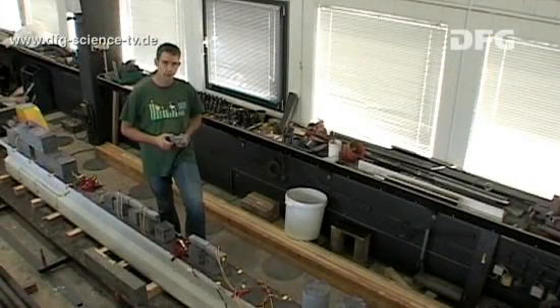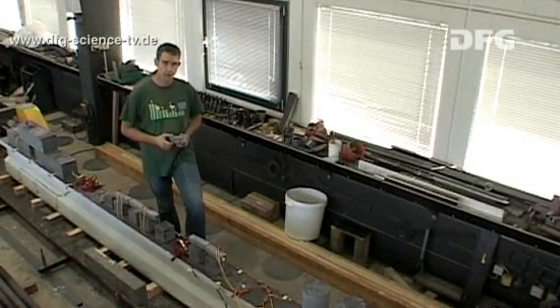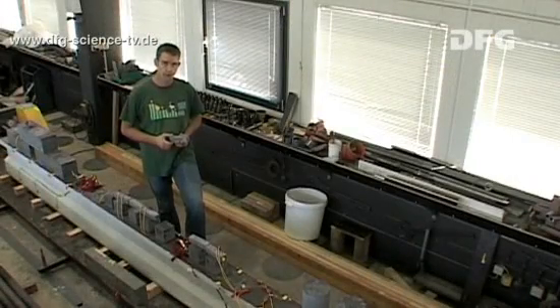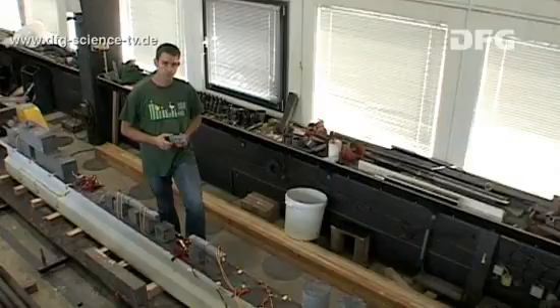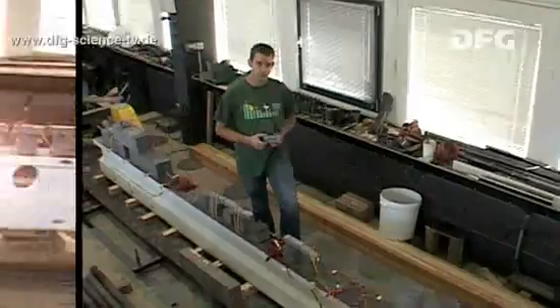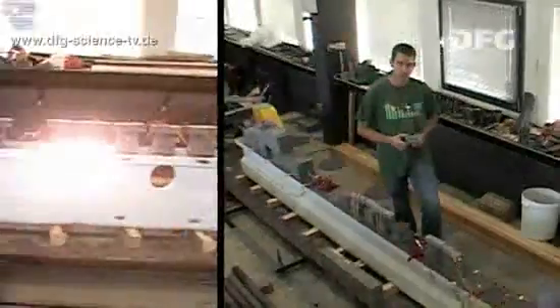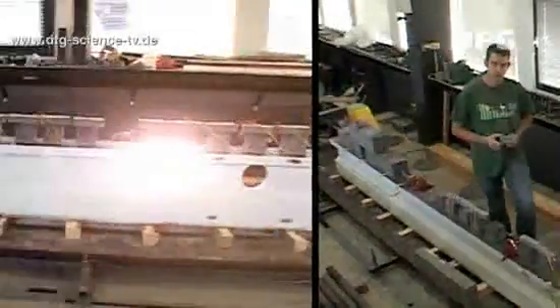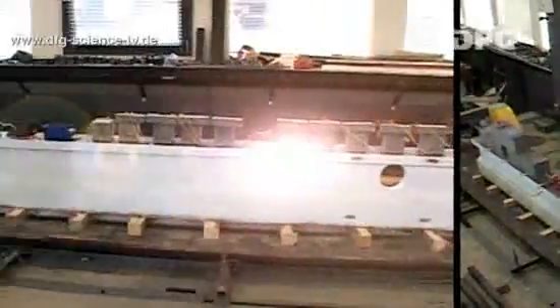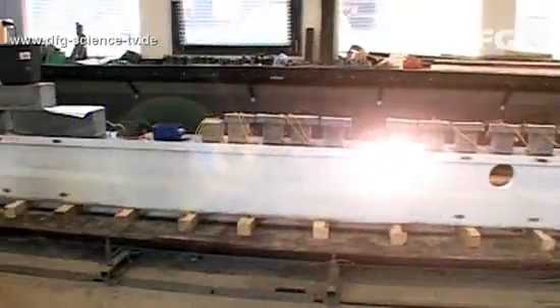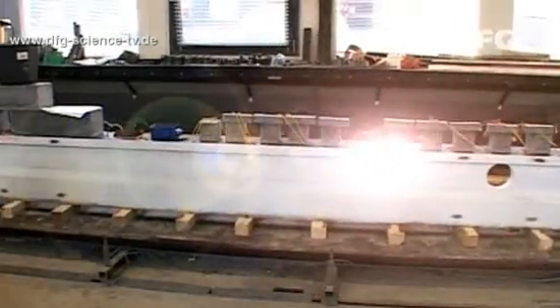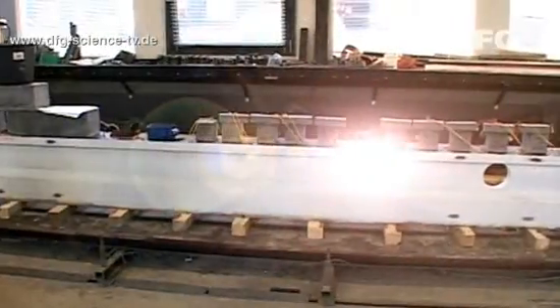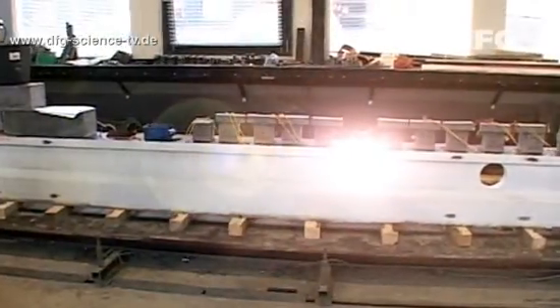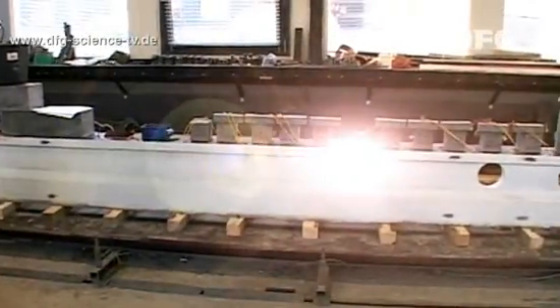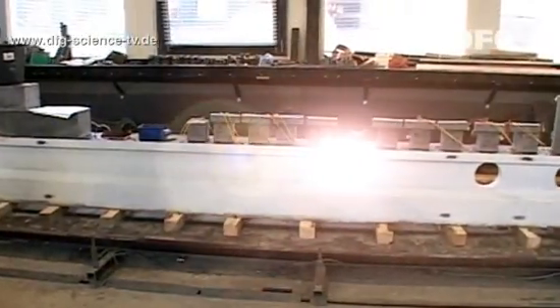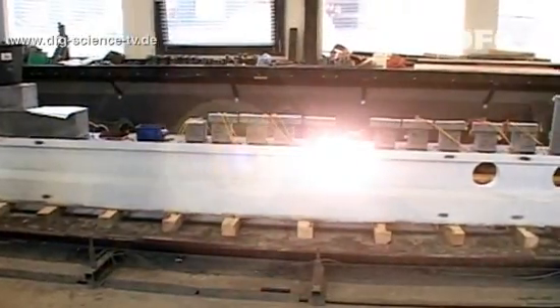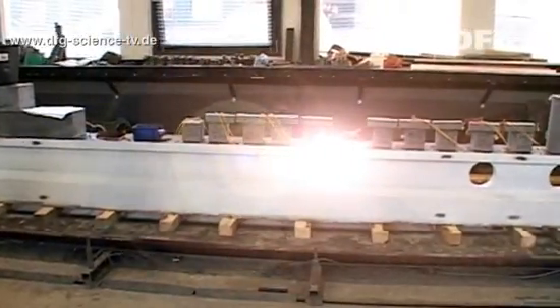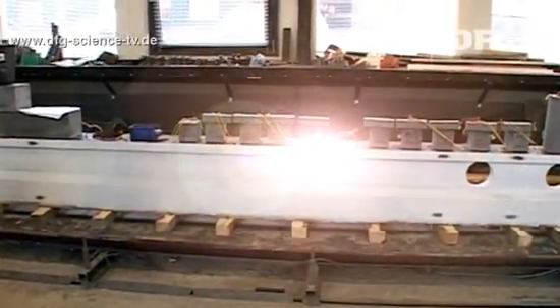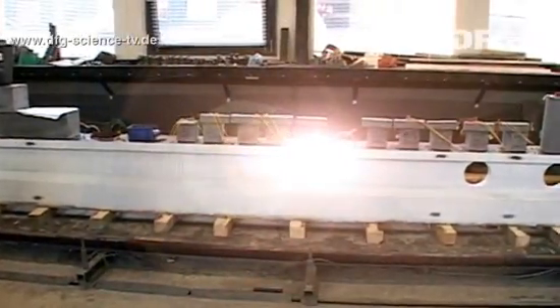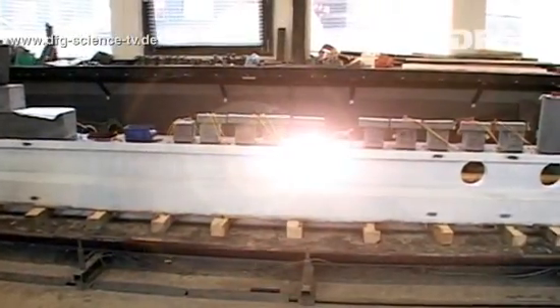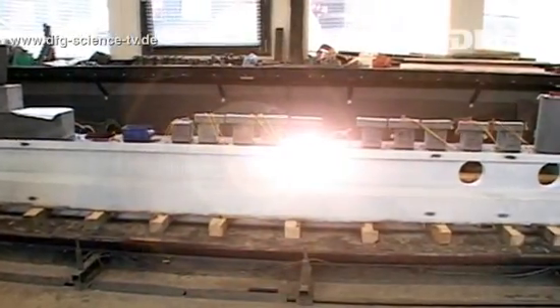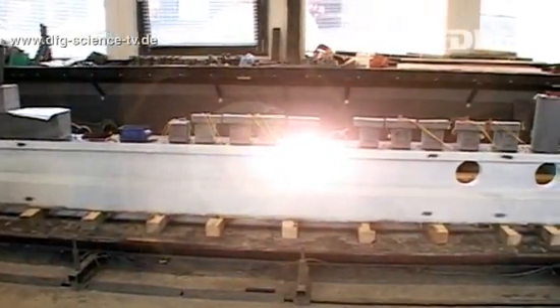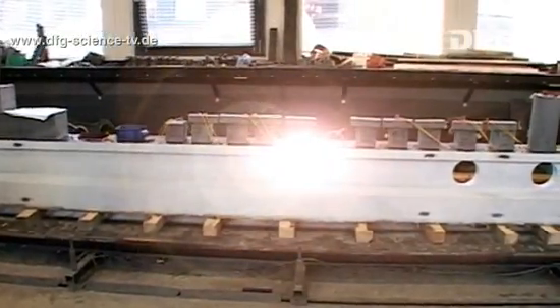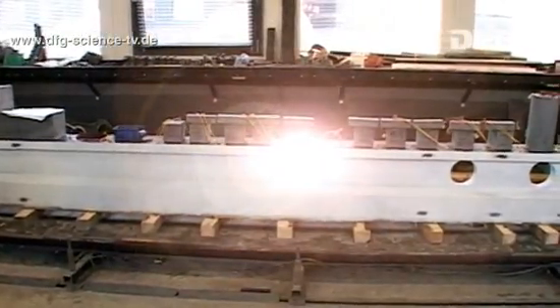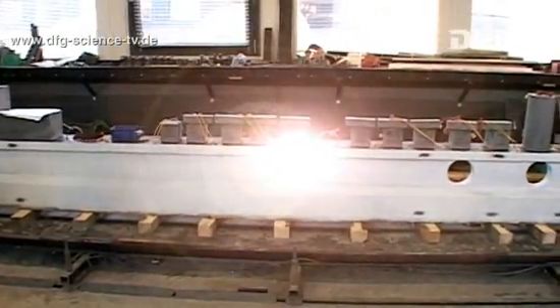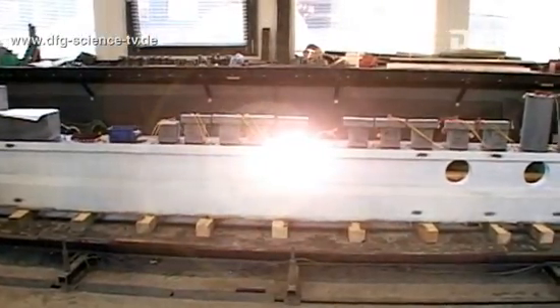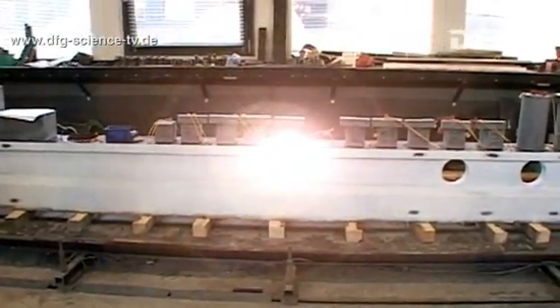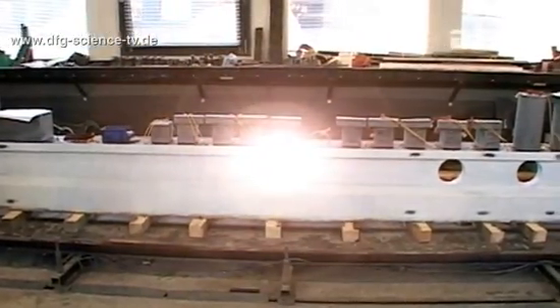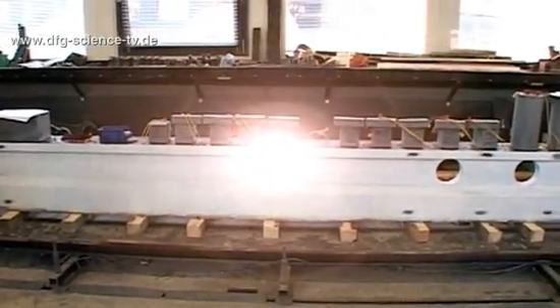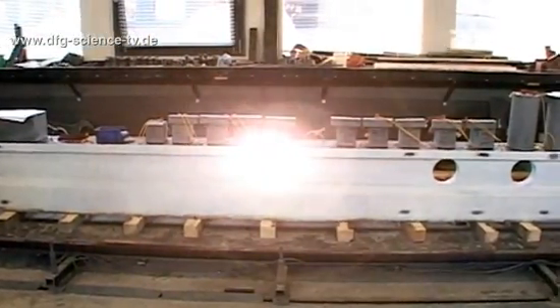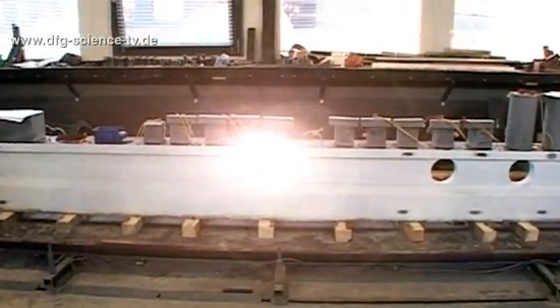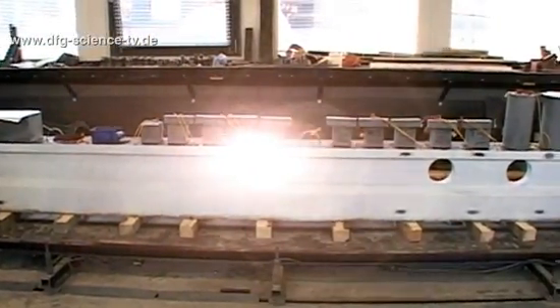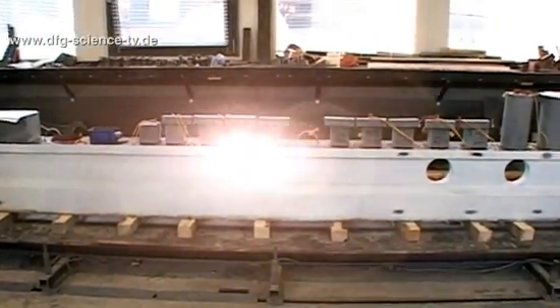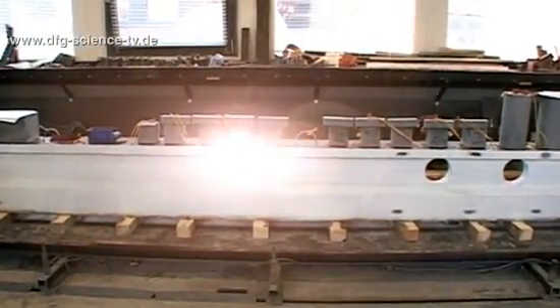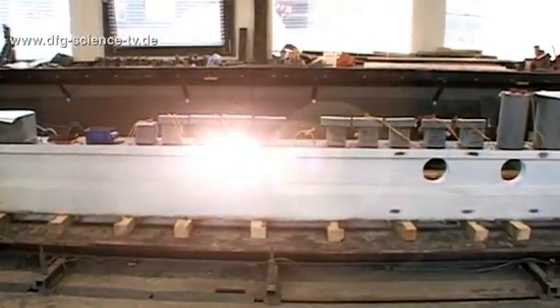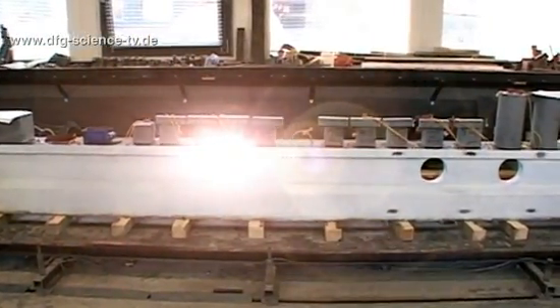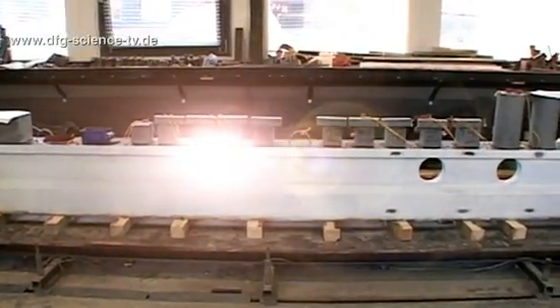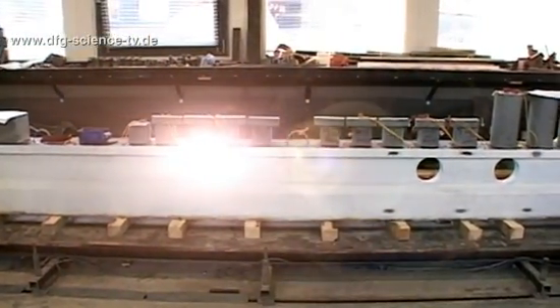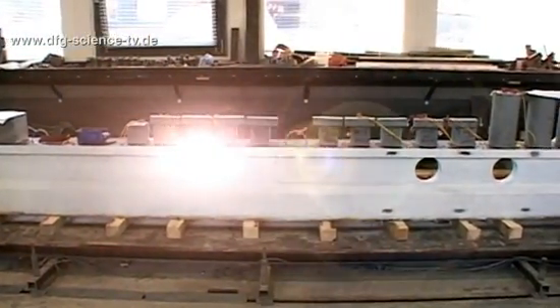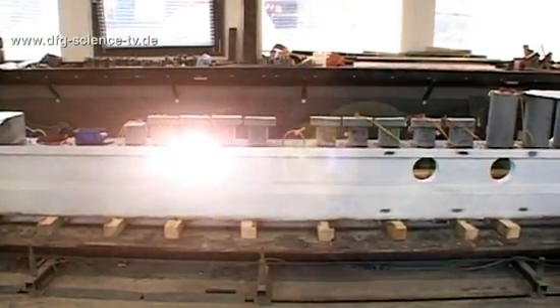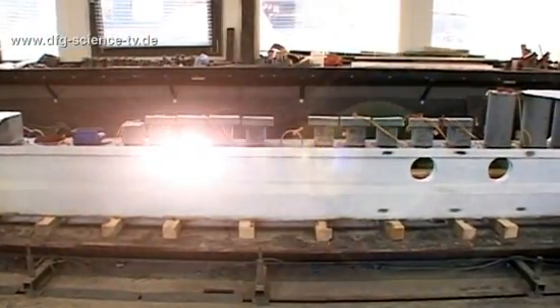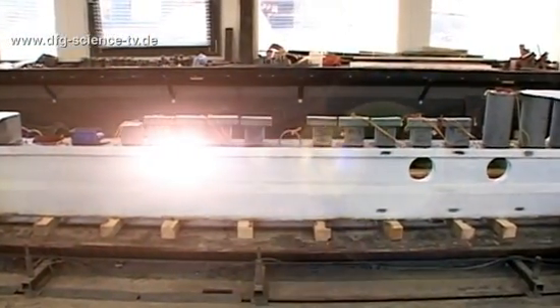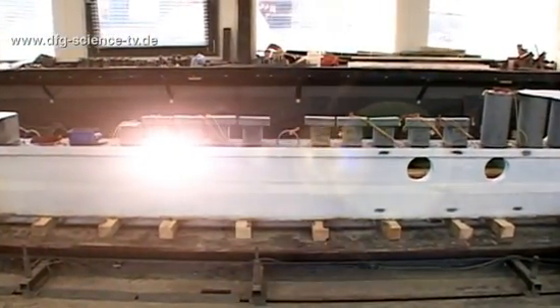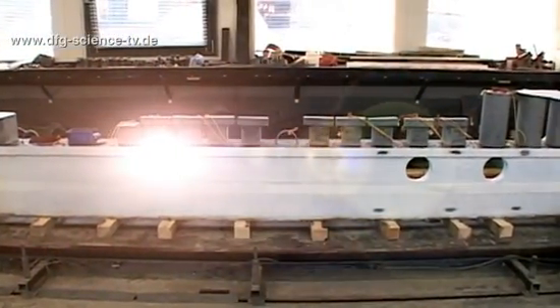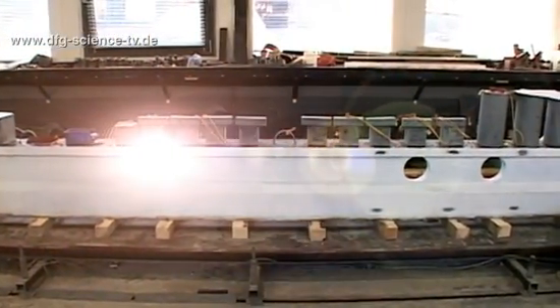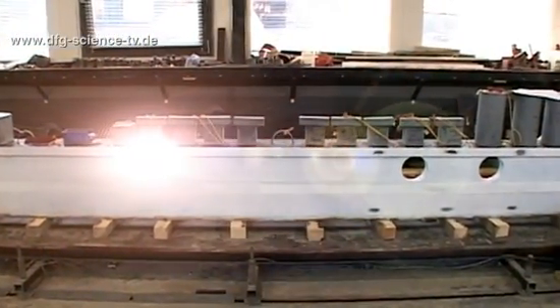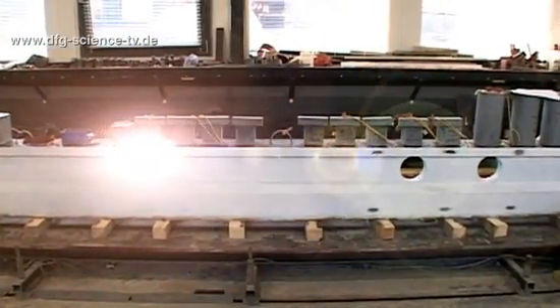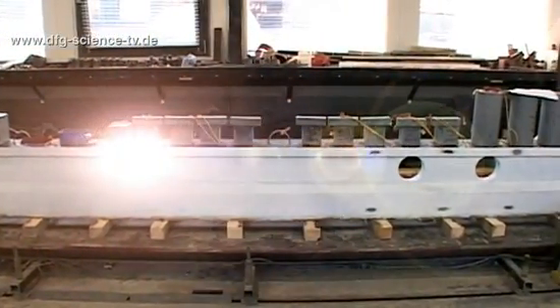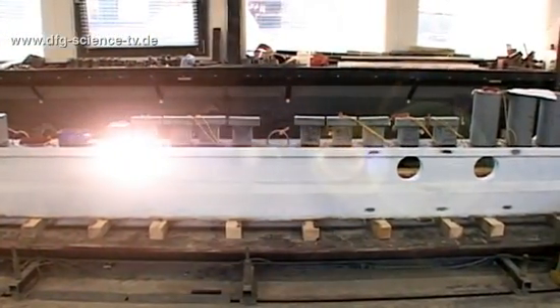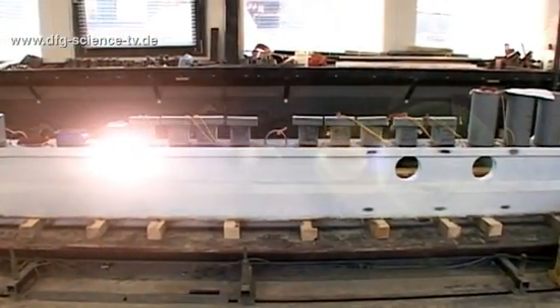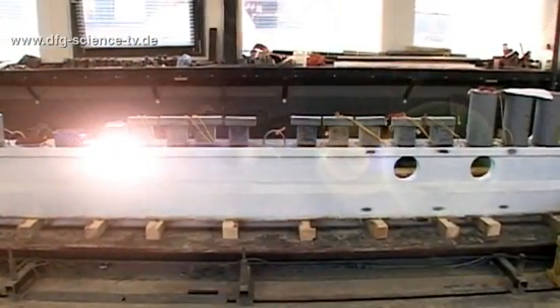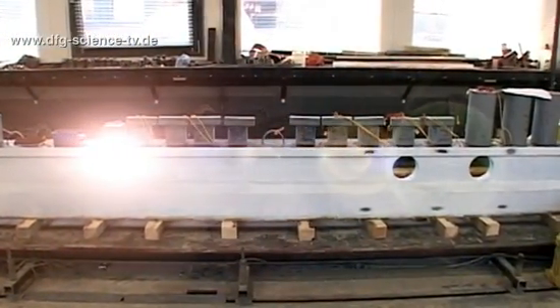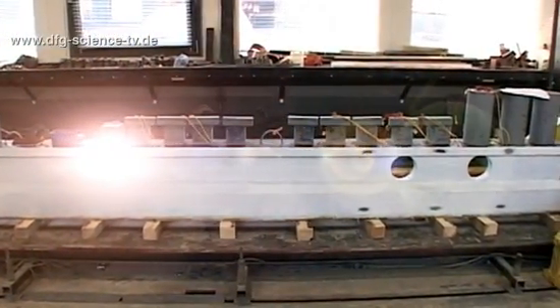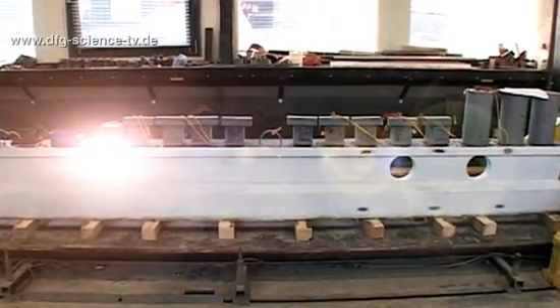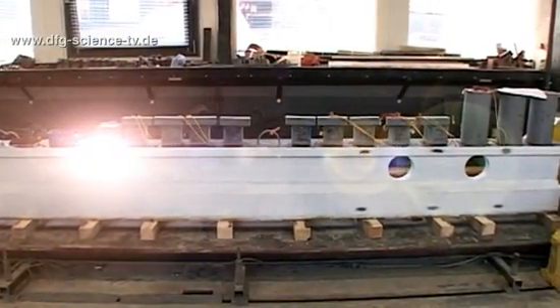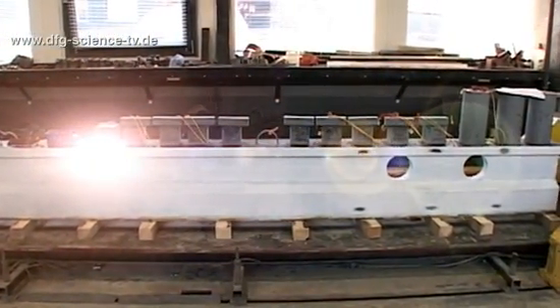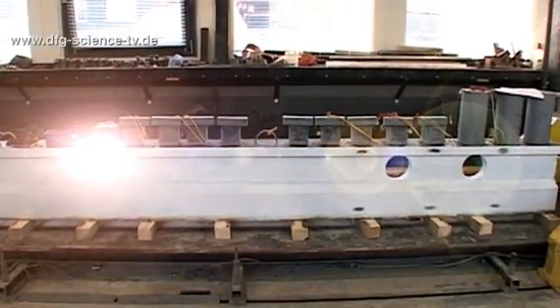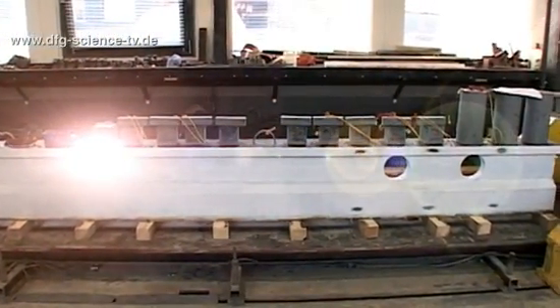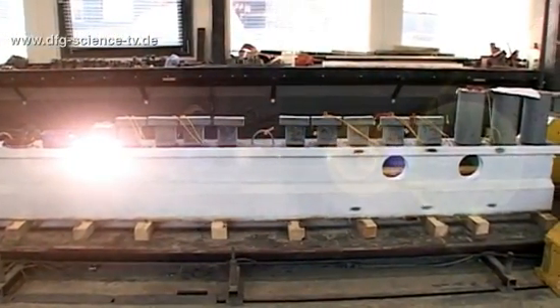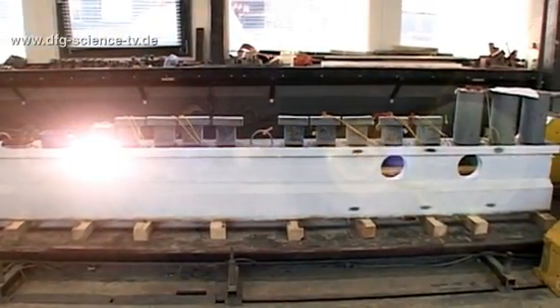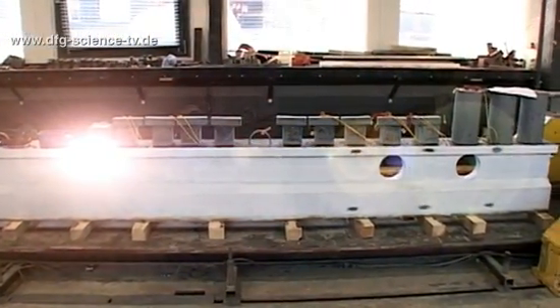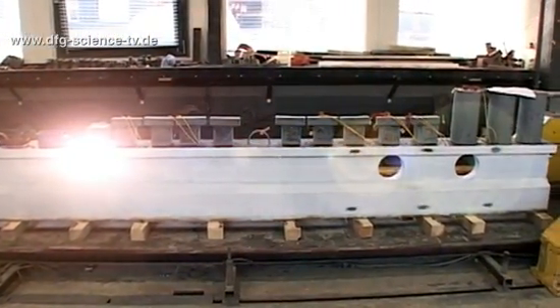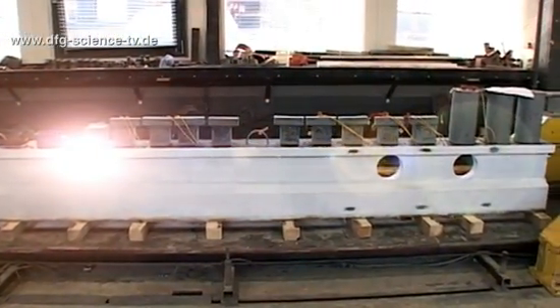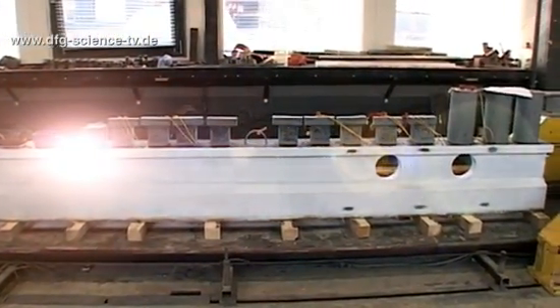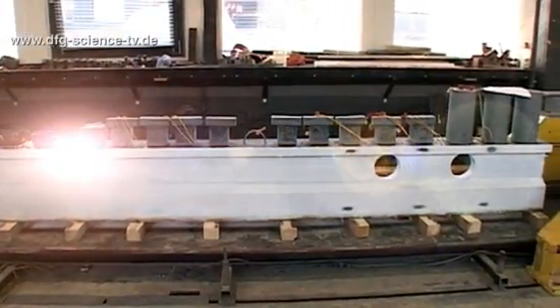The cast concrete beam is finally ready. See if the process of transferring the pre-stressing is a success in the next episode.